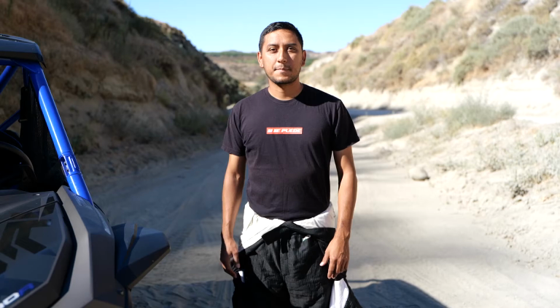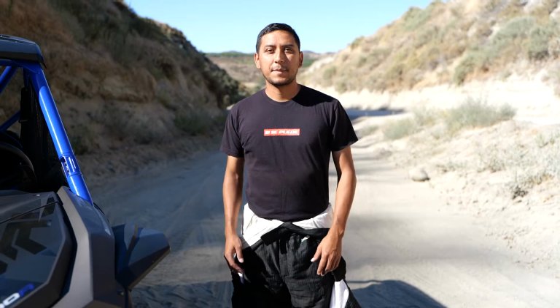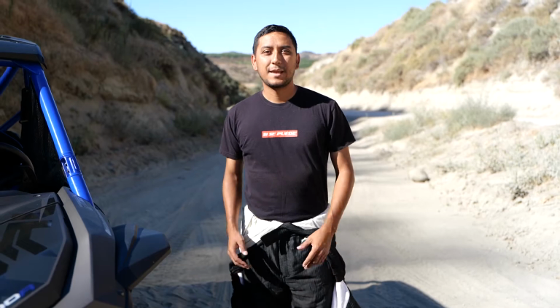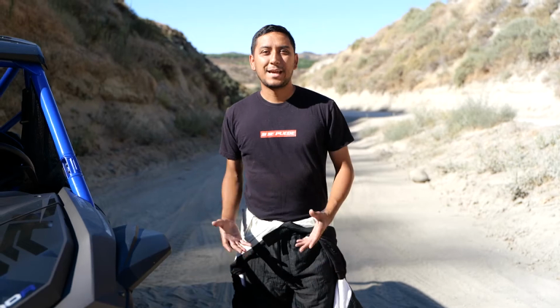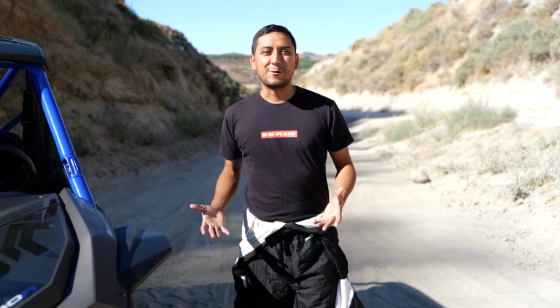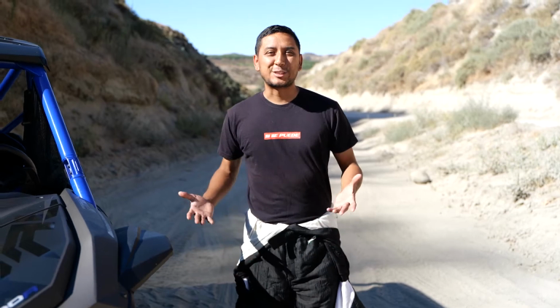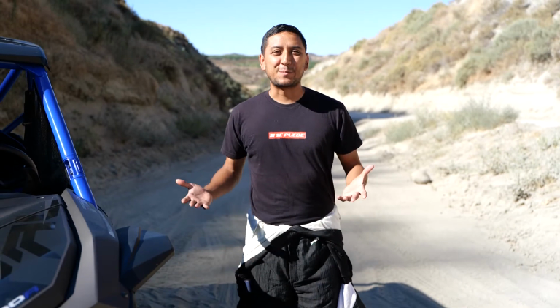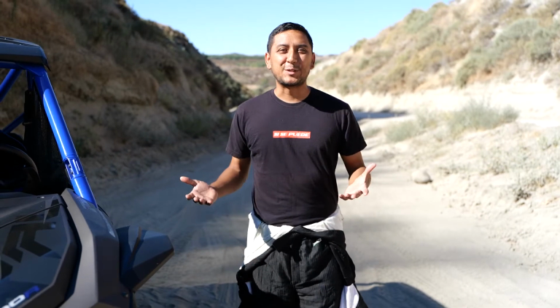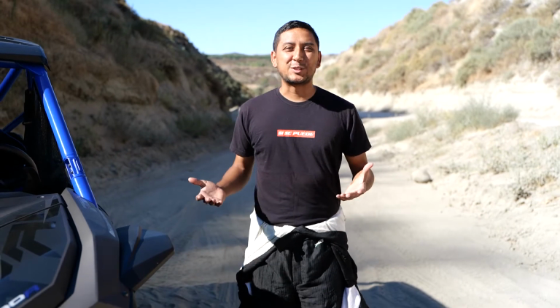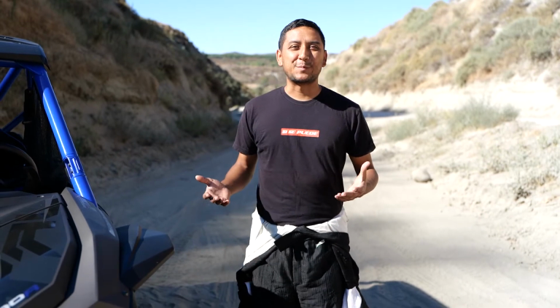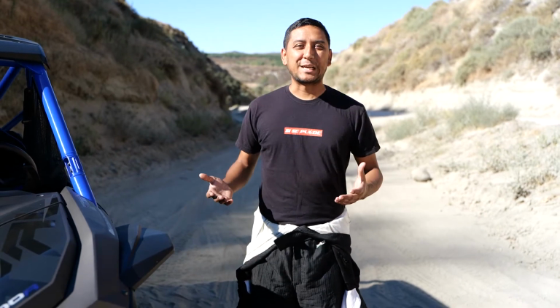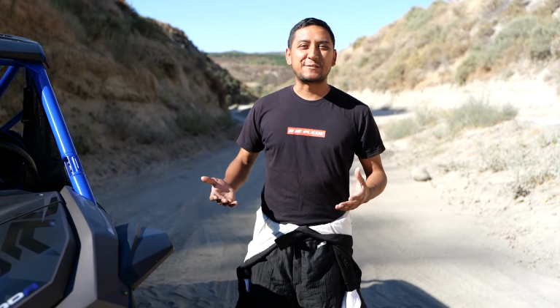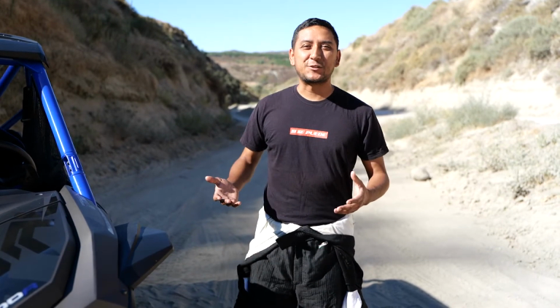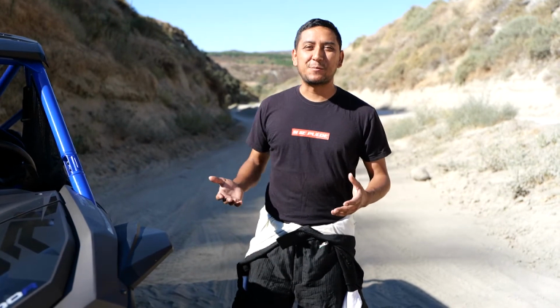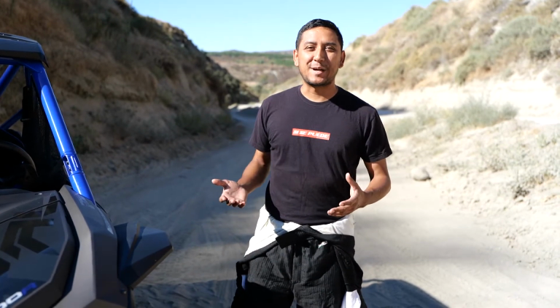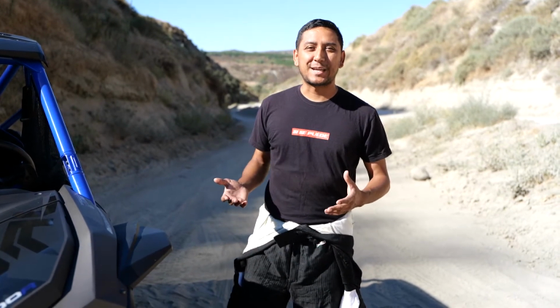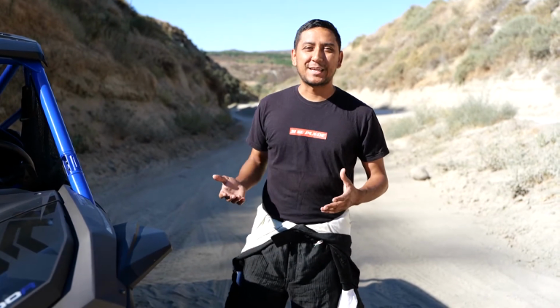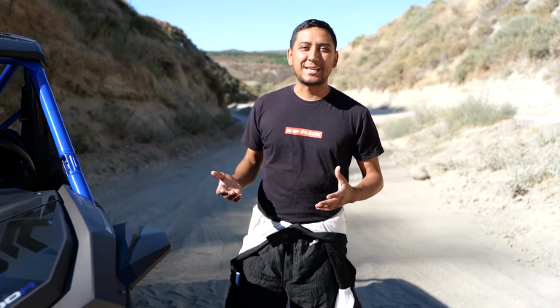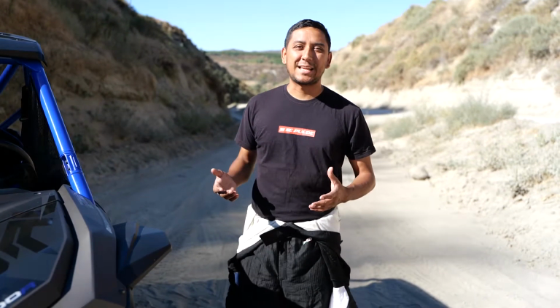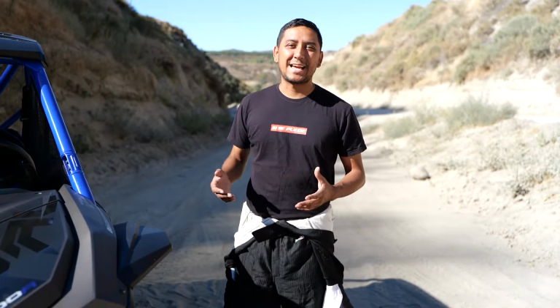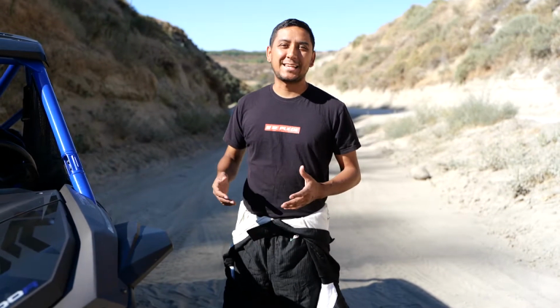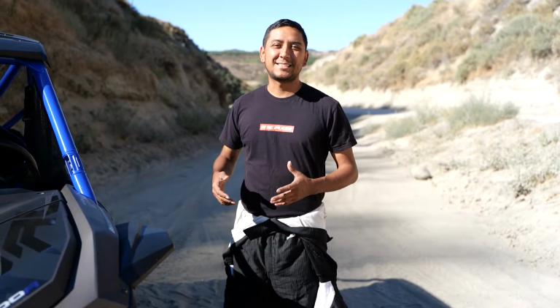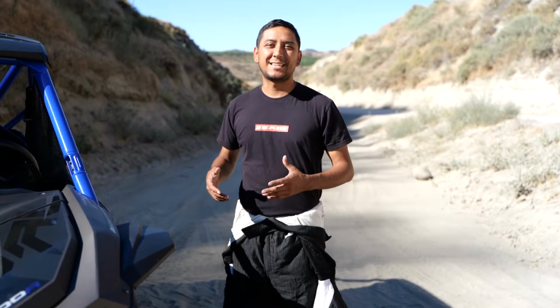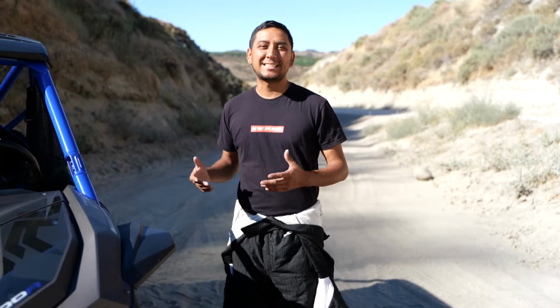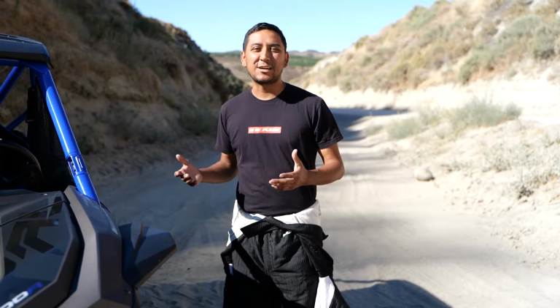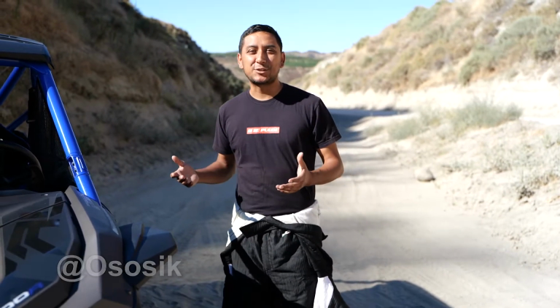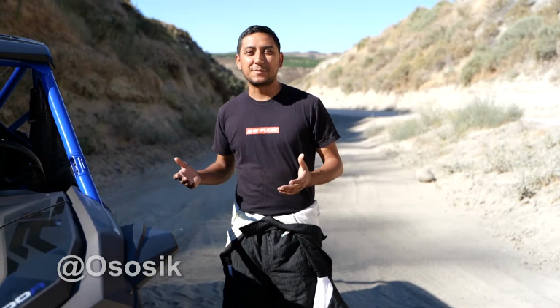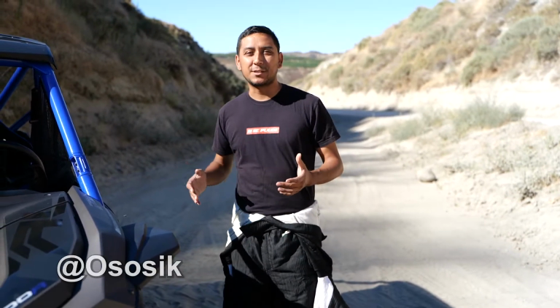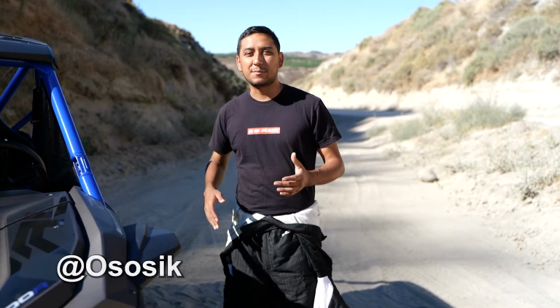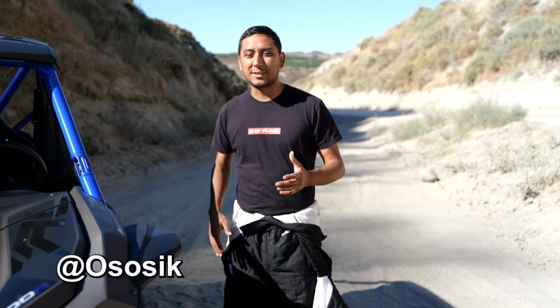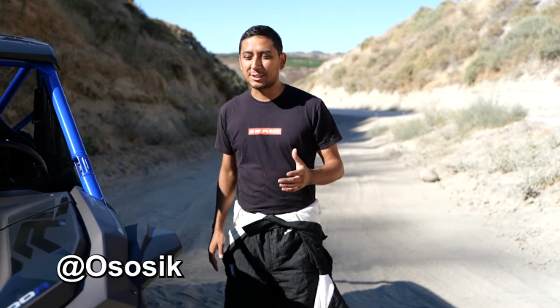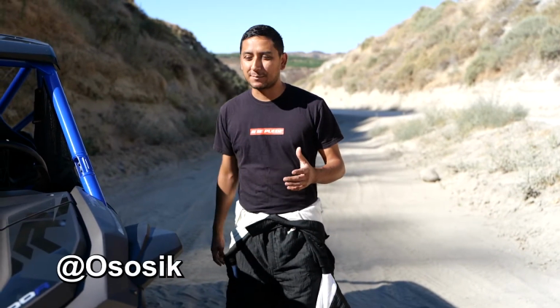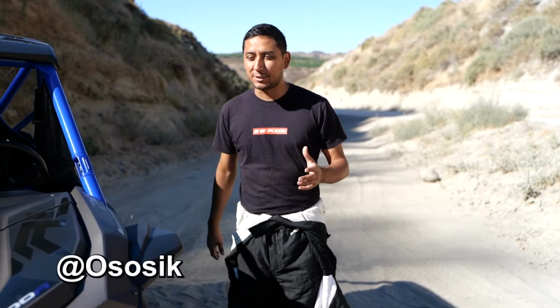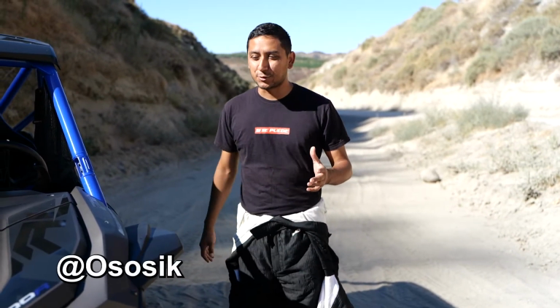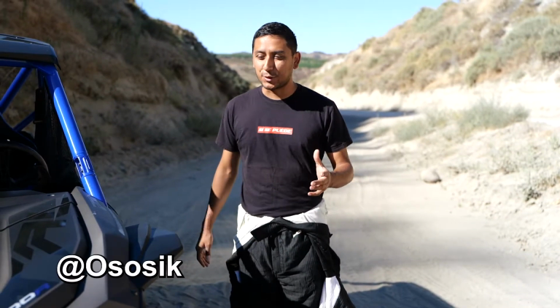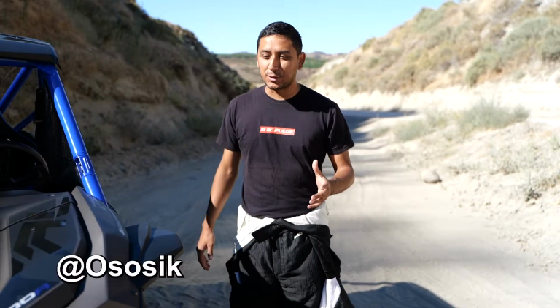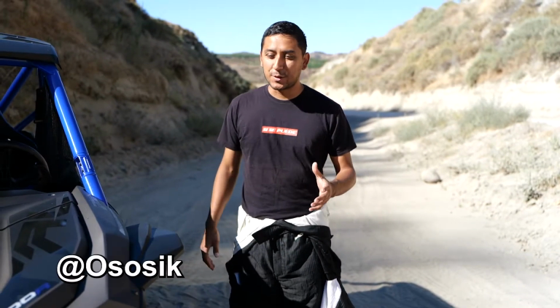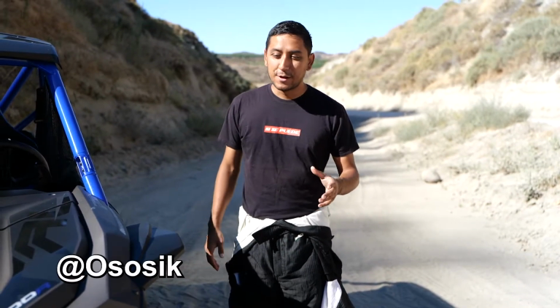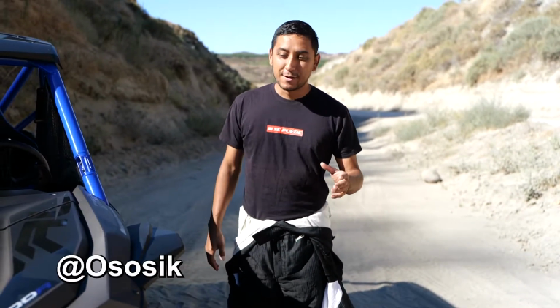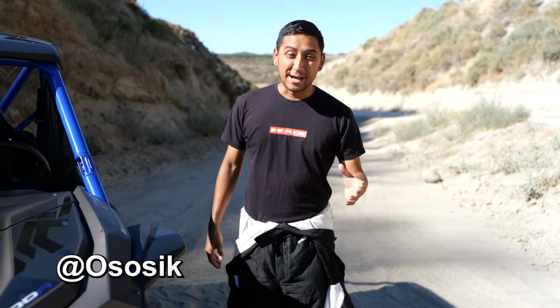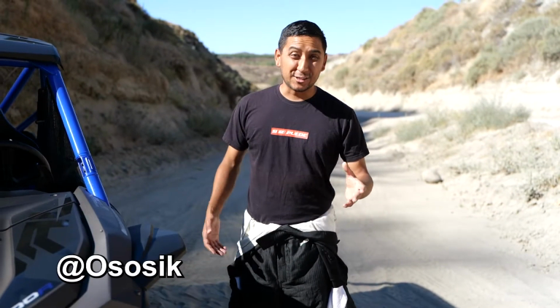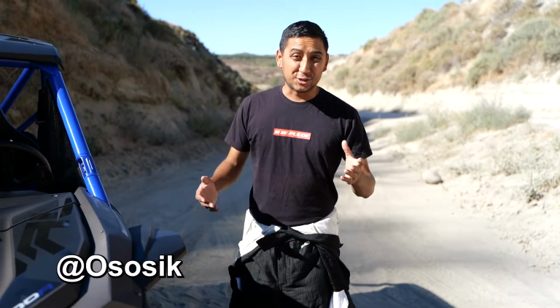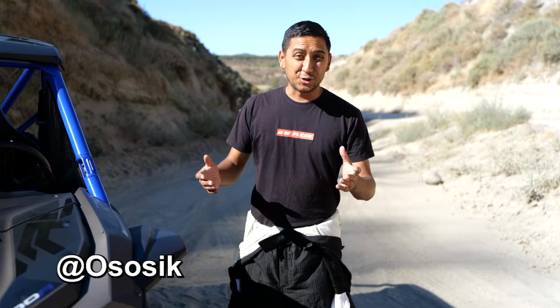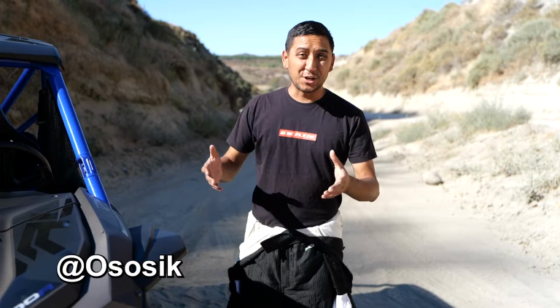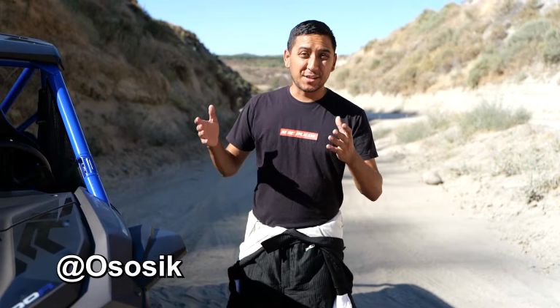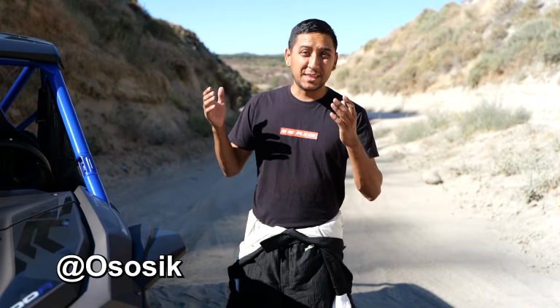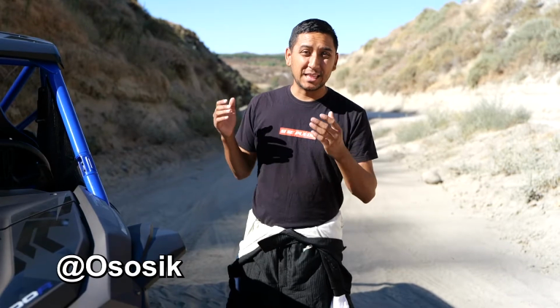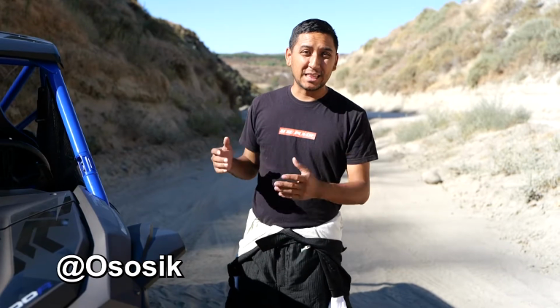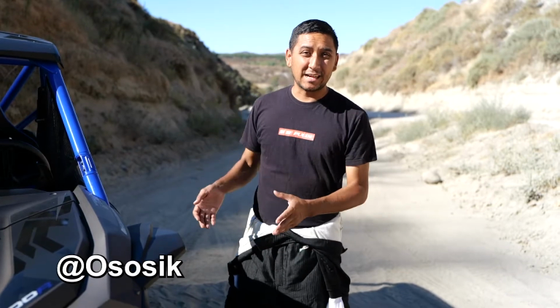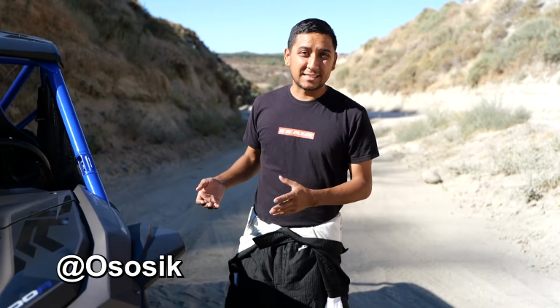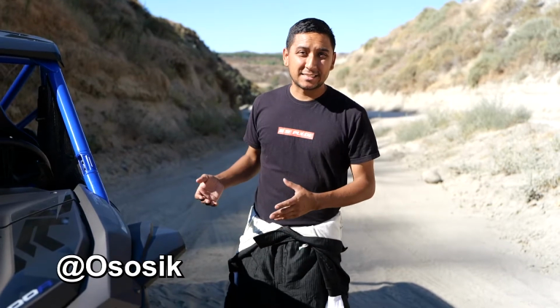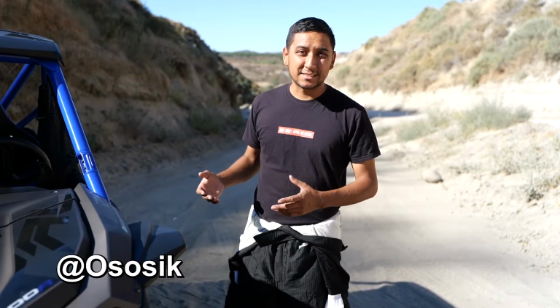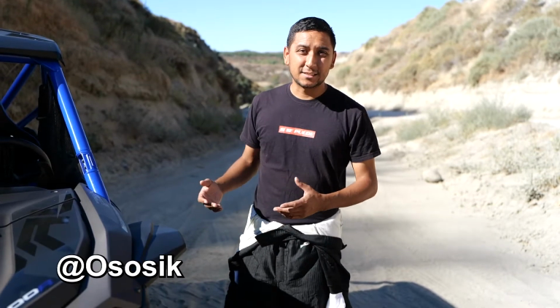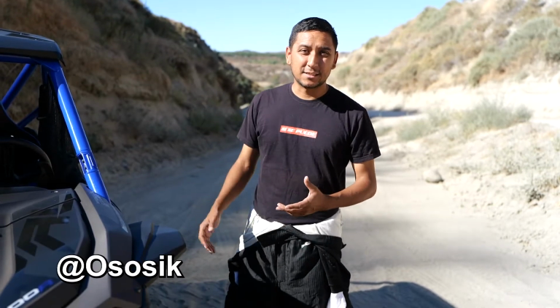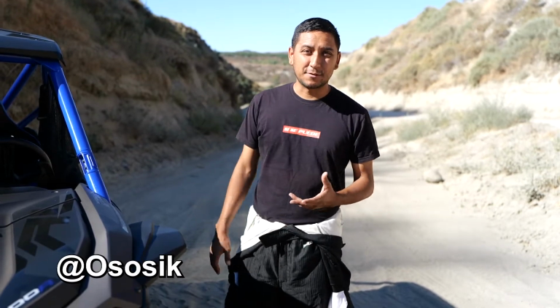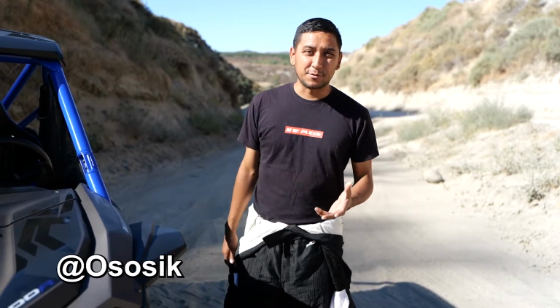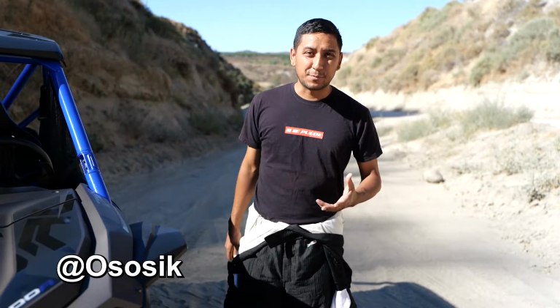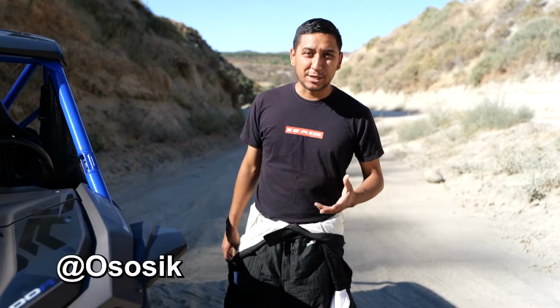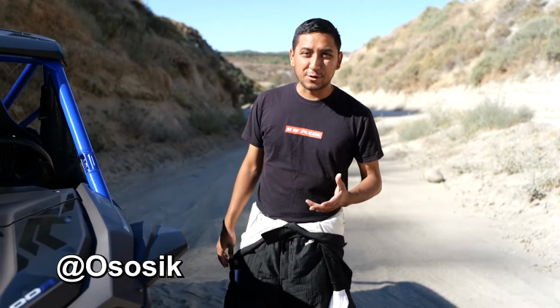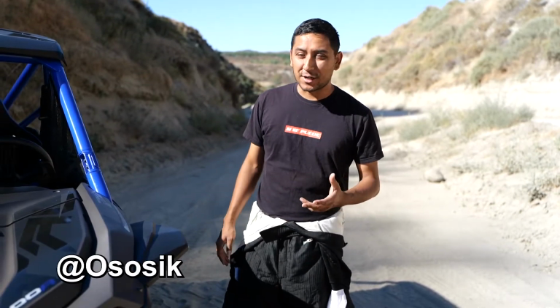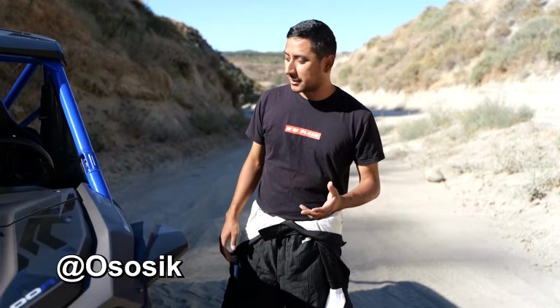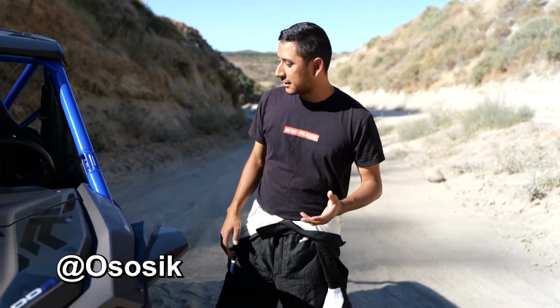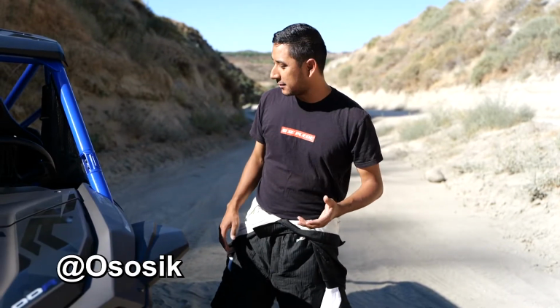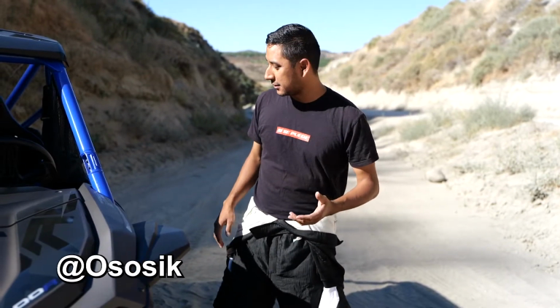Hey, what's up YouTube? Thanks for tuning back in and in today's how-to video I'm actually gonna be showing you how to turn on the lights of your brand new Honda Talon.